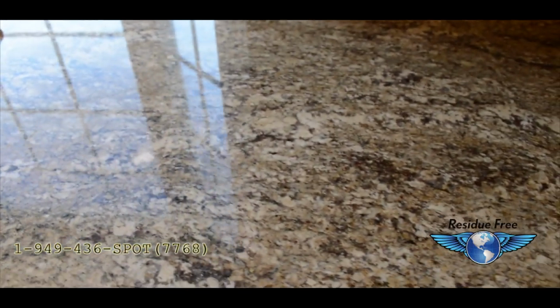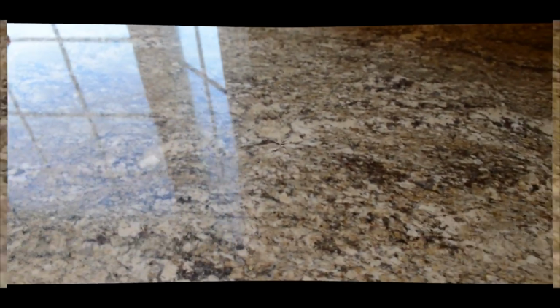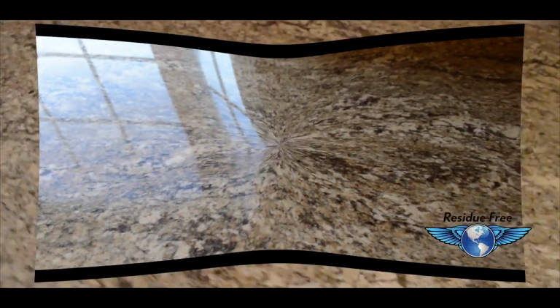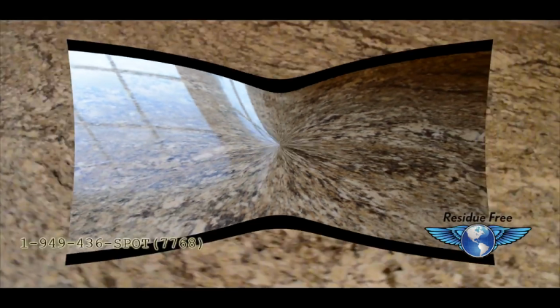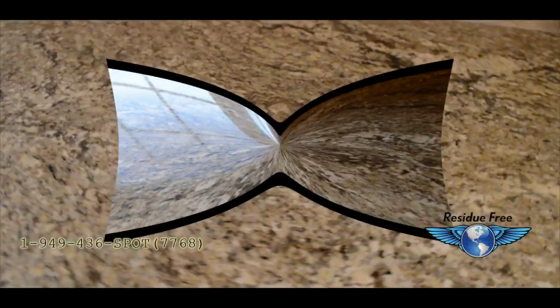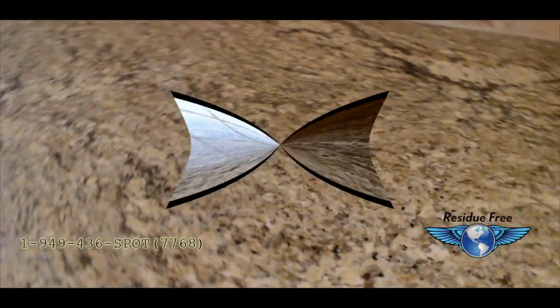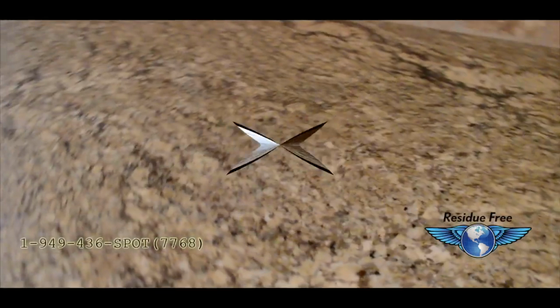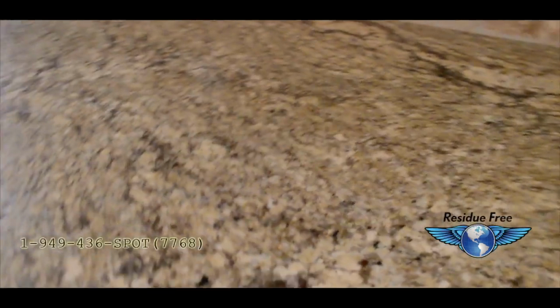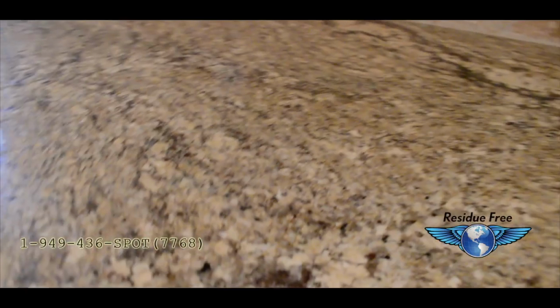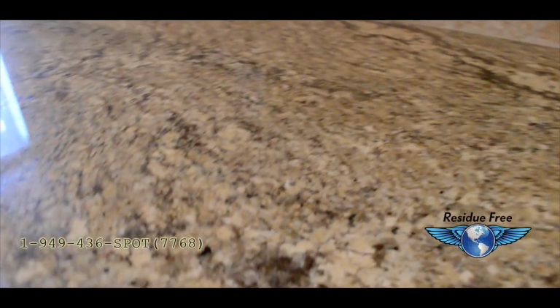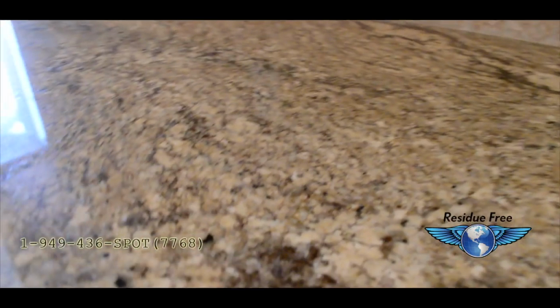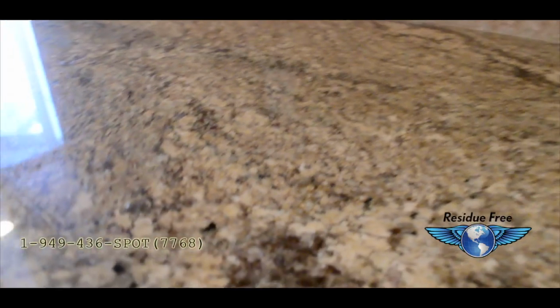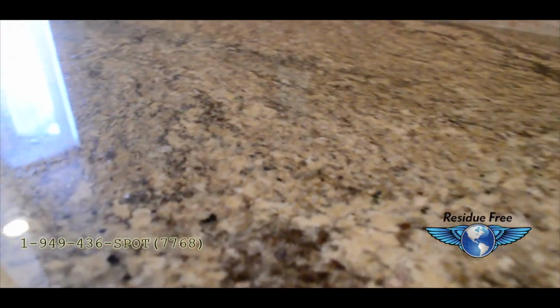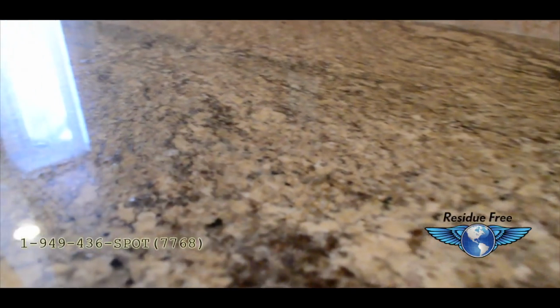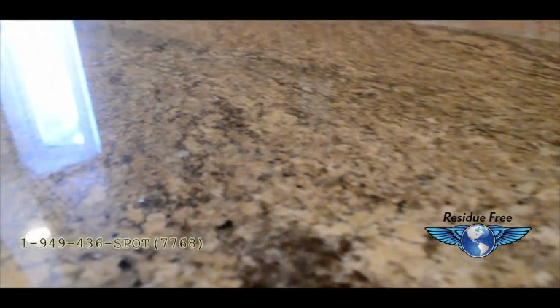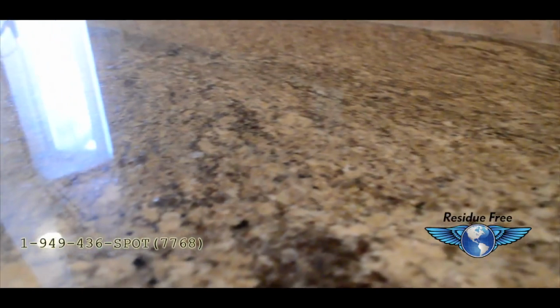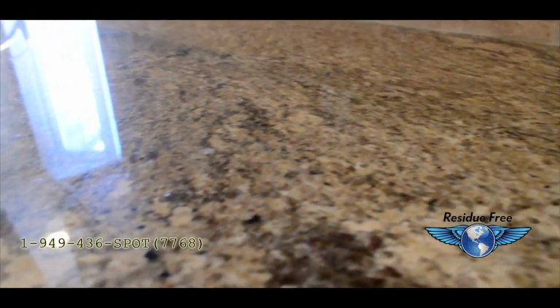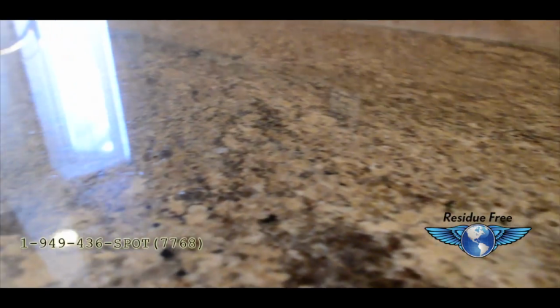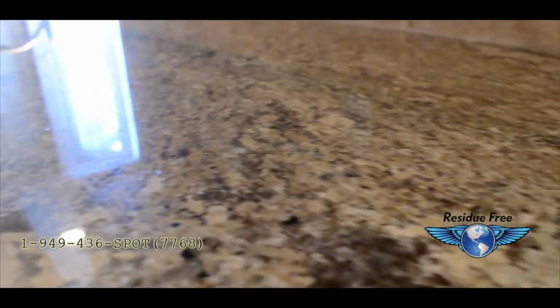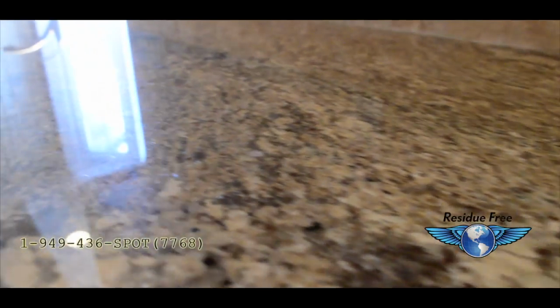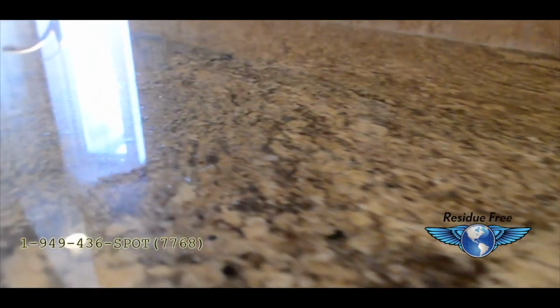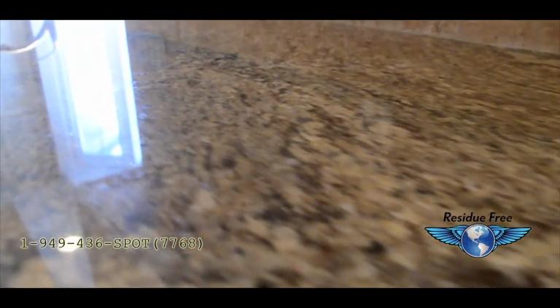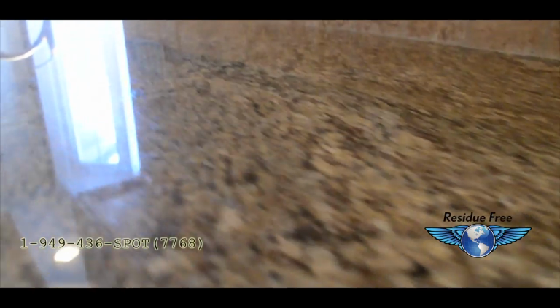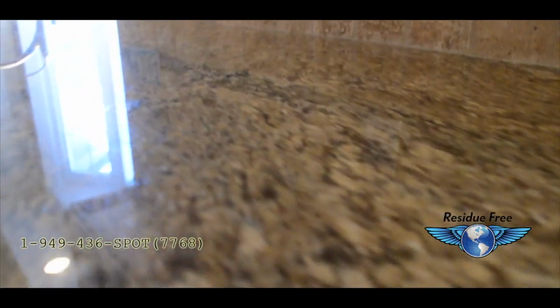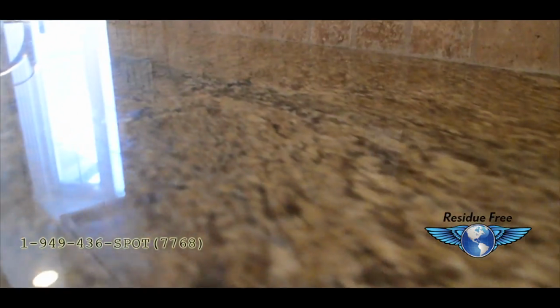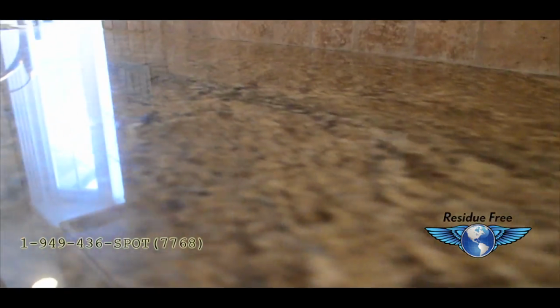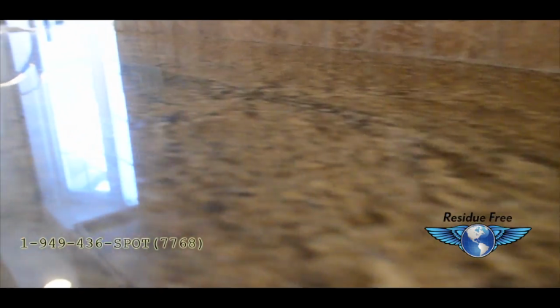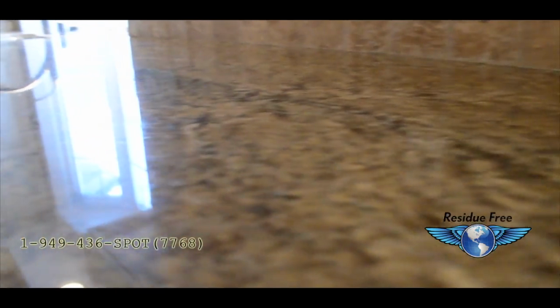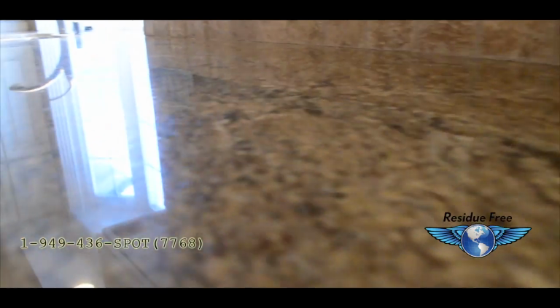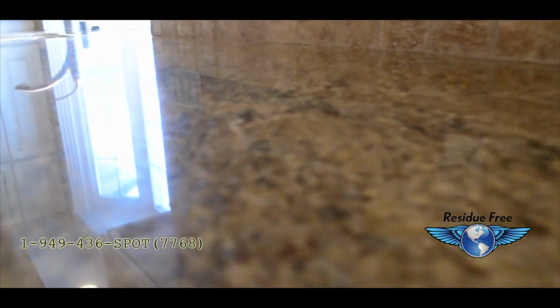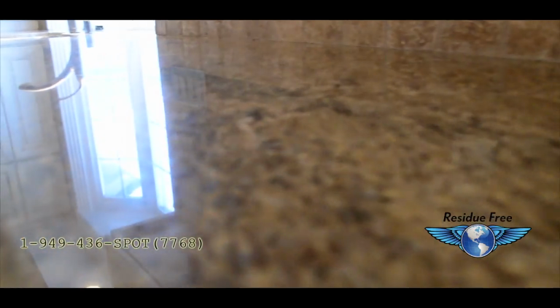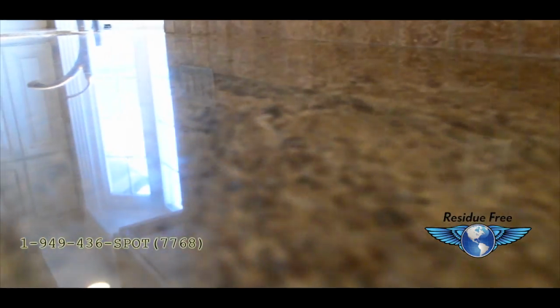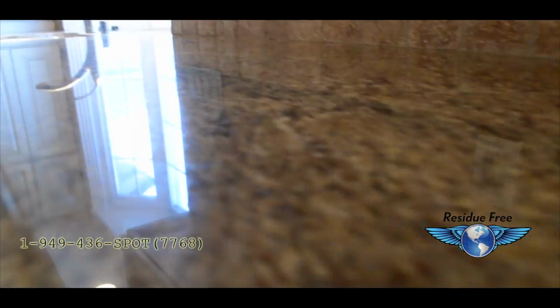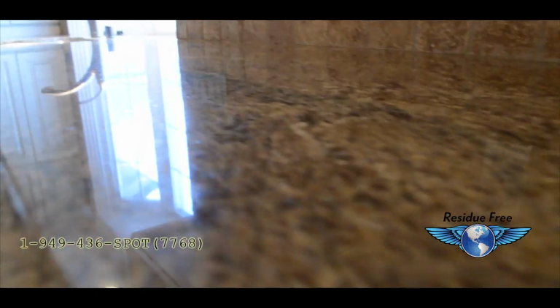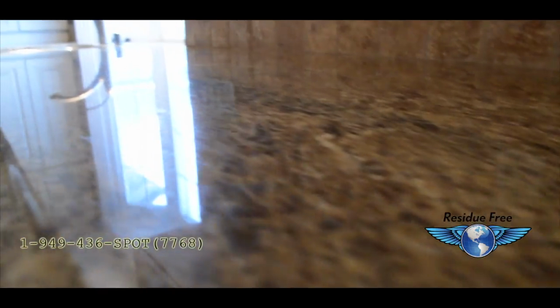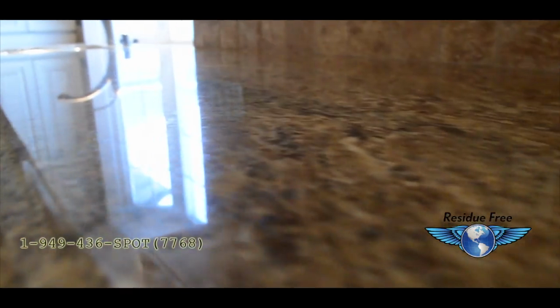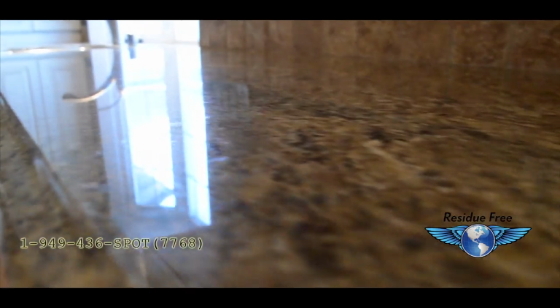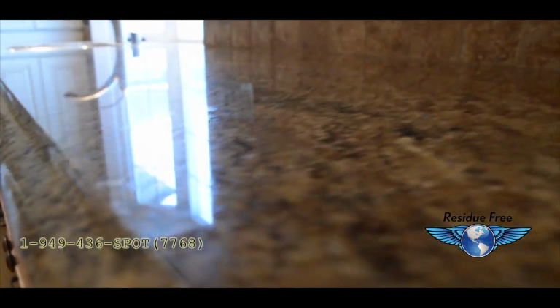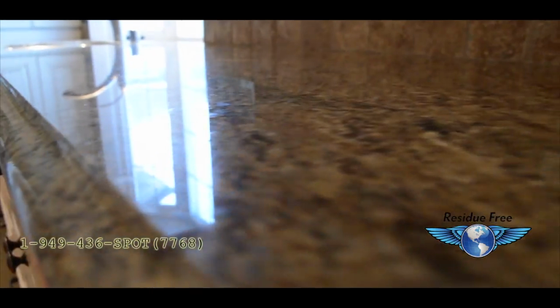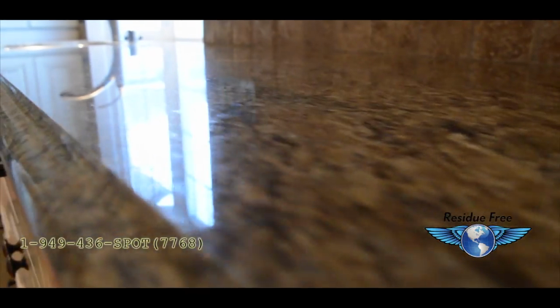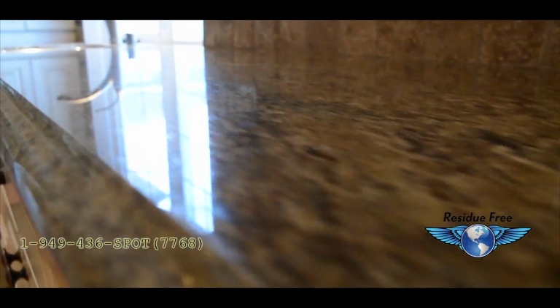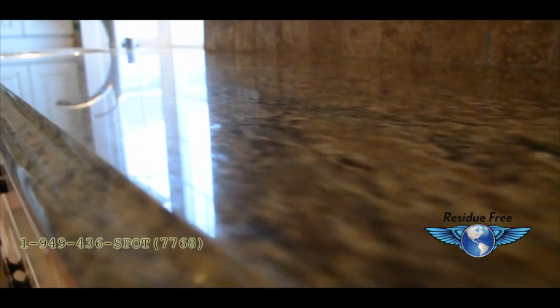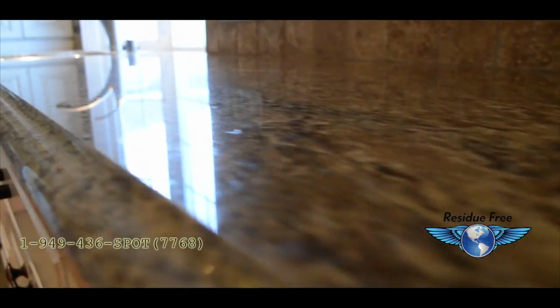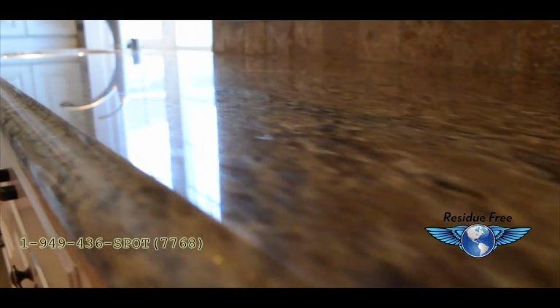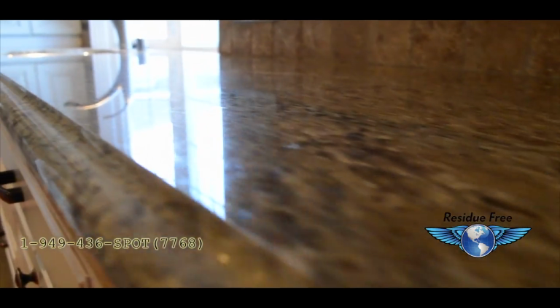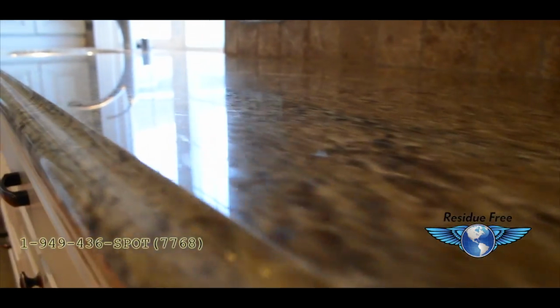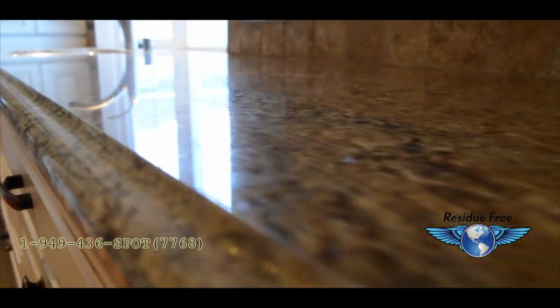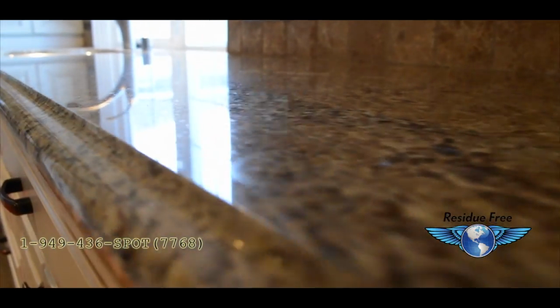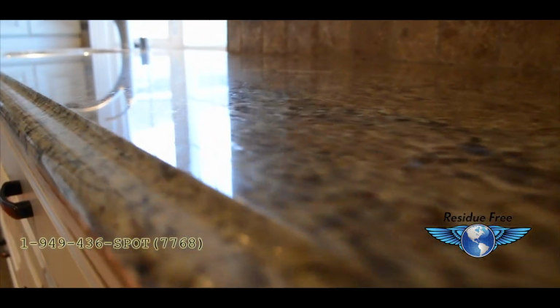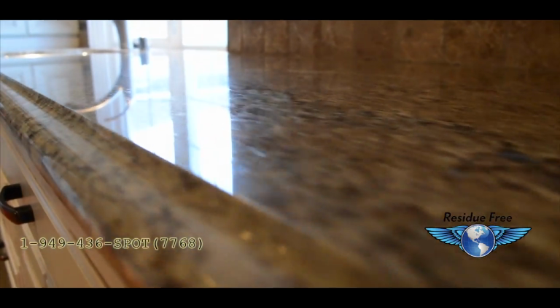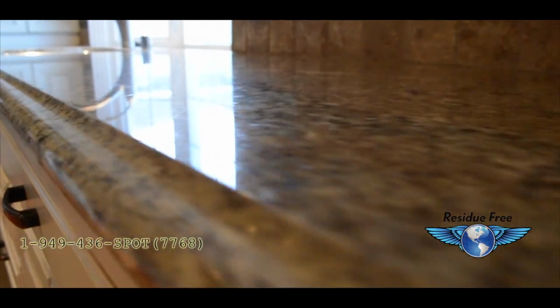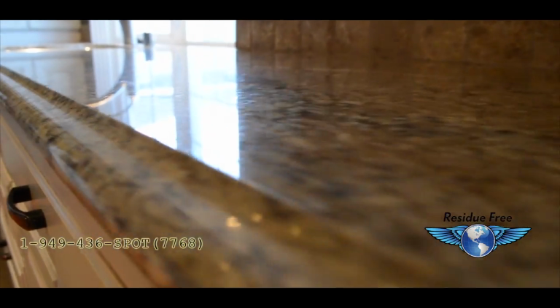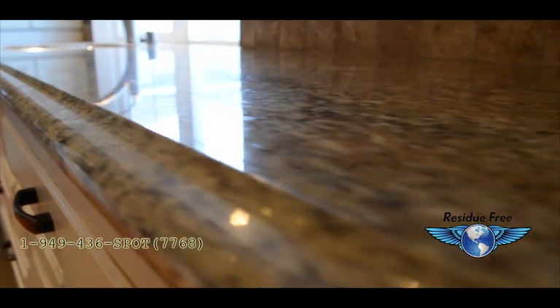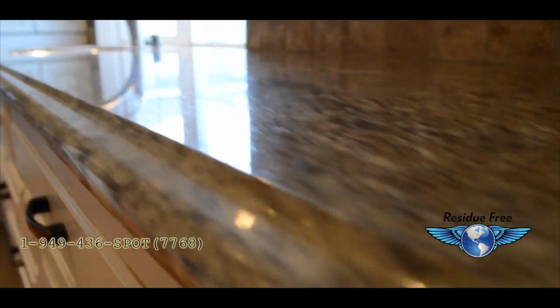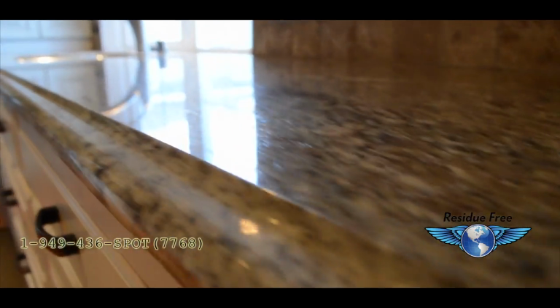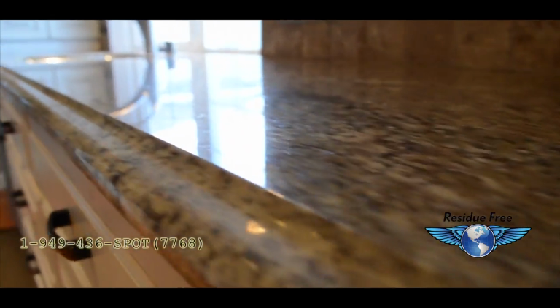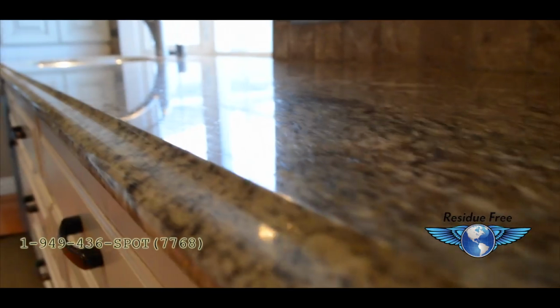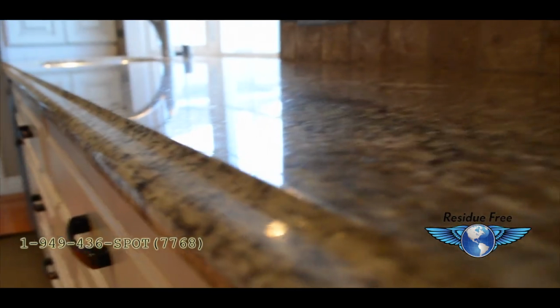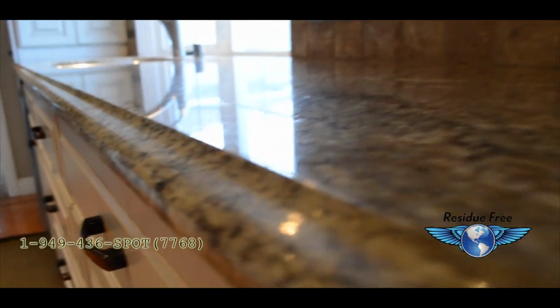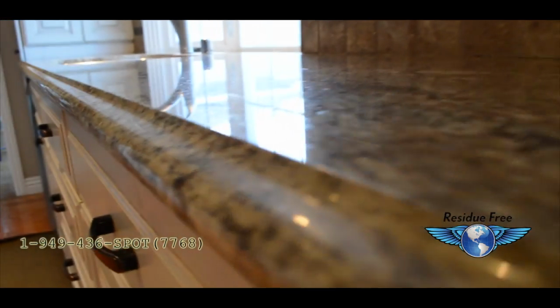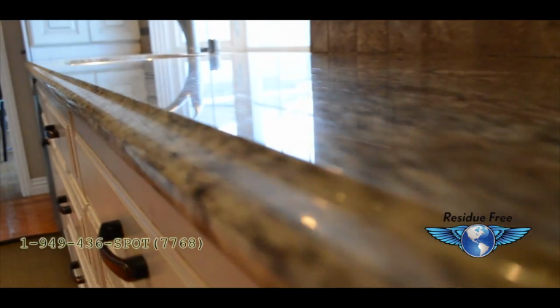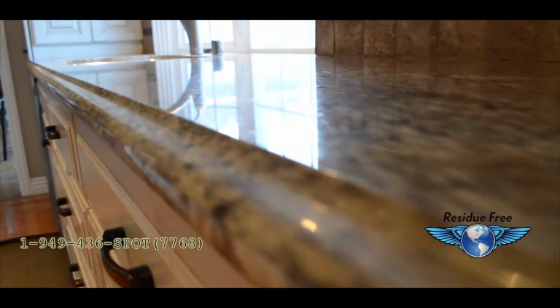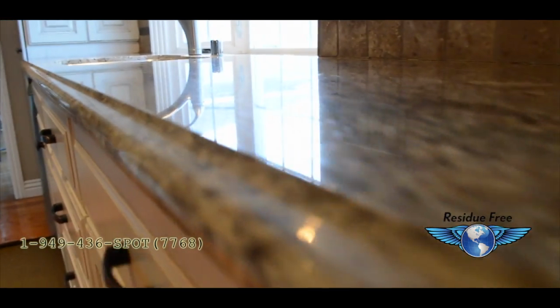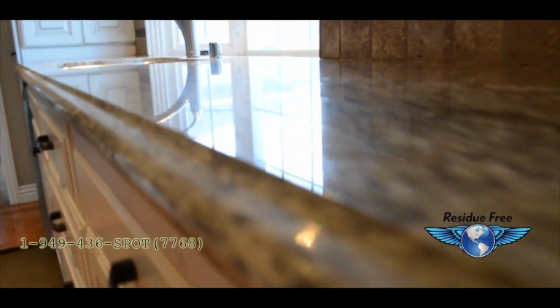This video is intended to show how to properly and professionally clean, polish, and reseal granite.